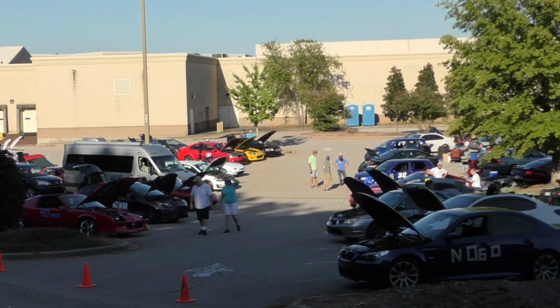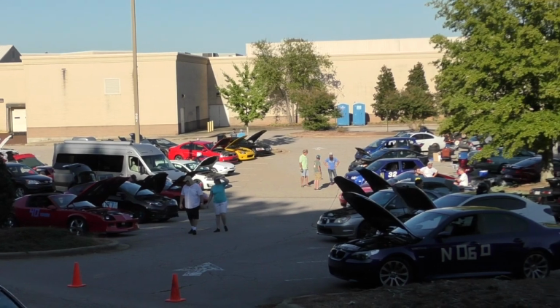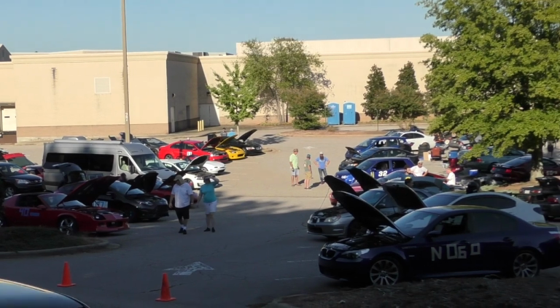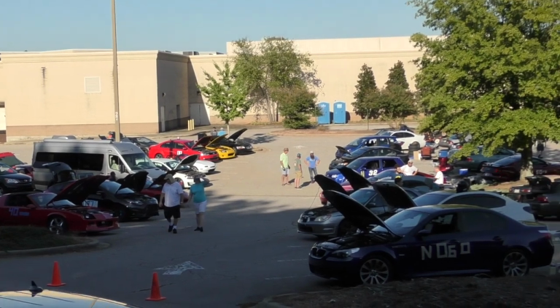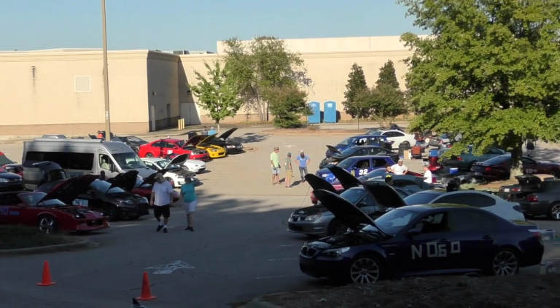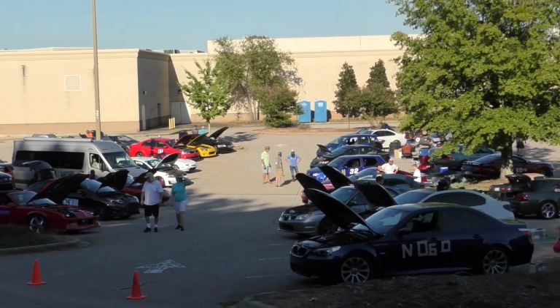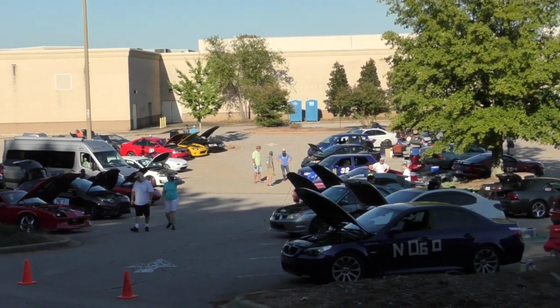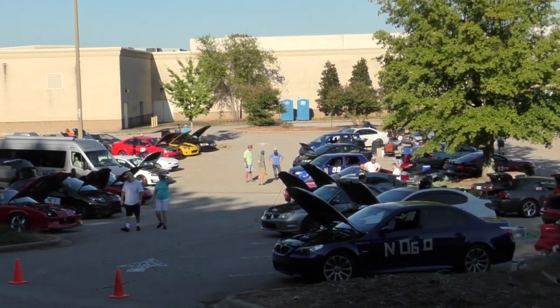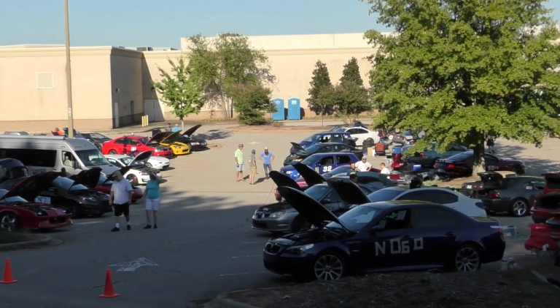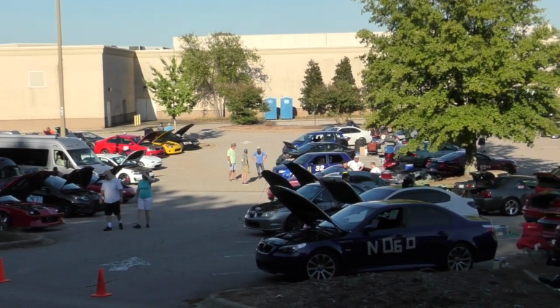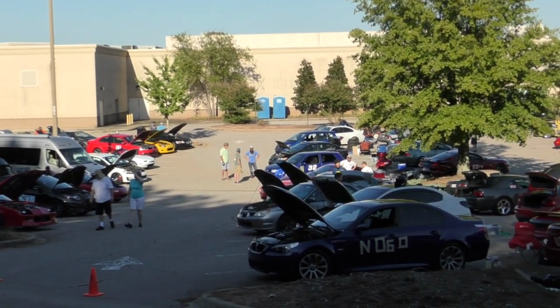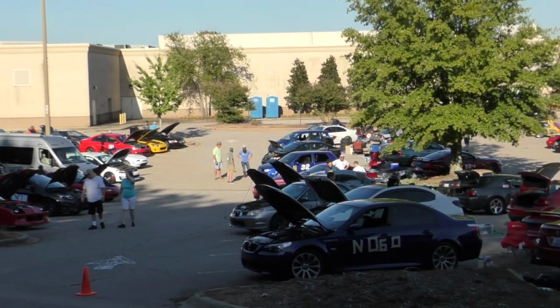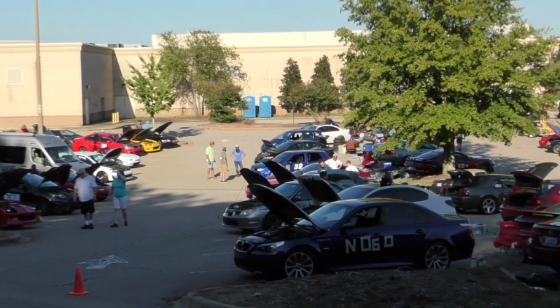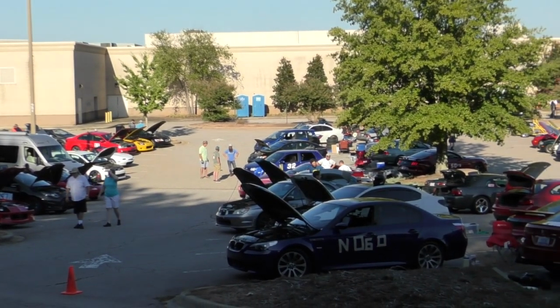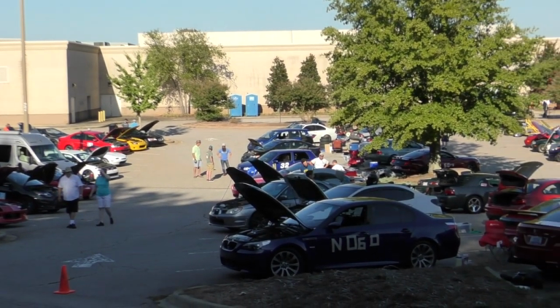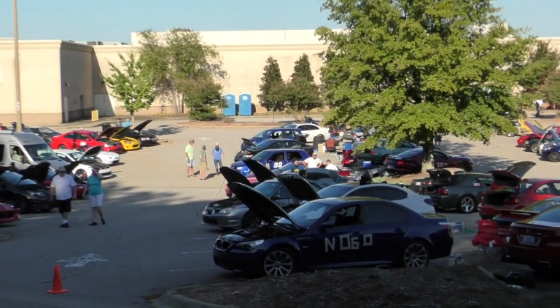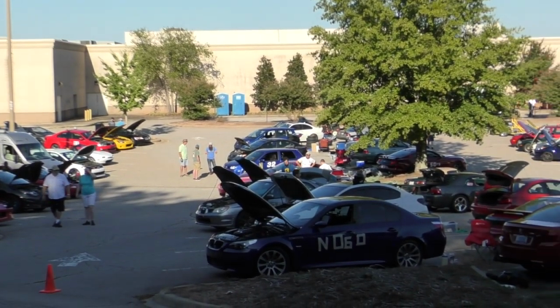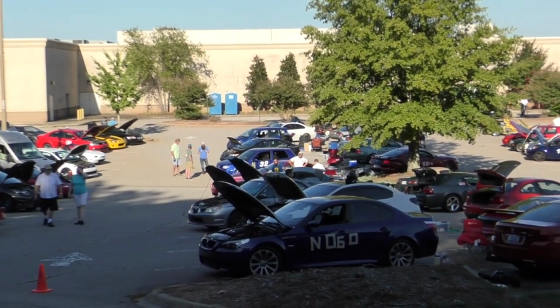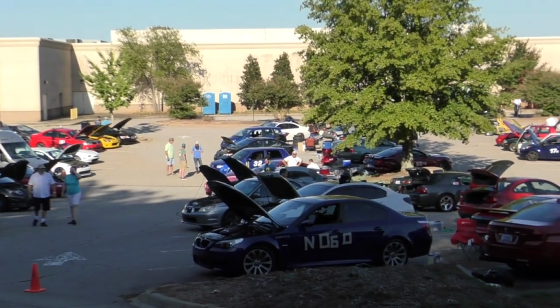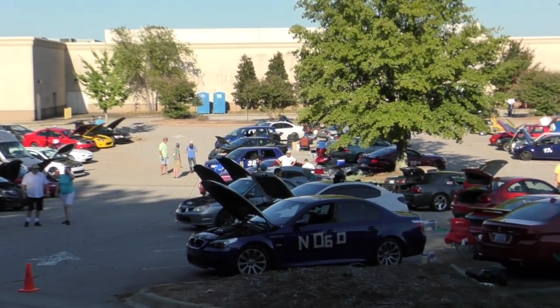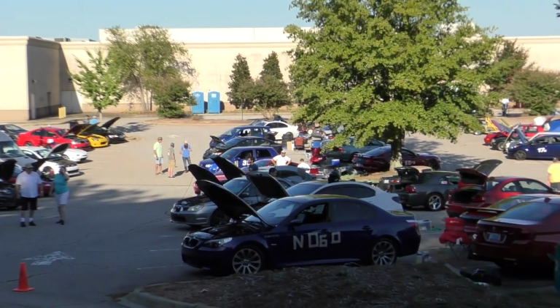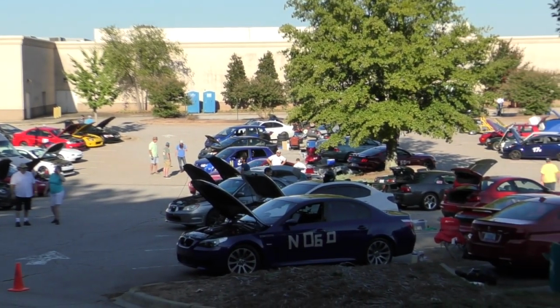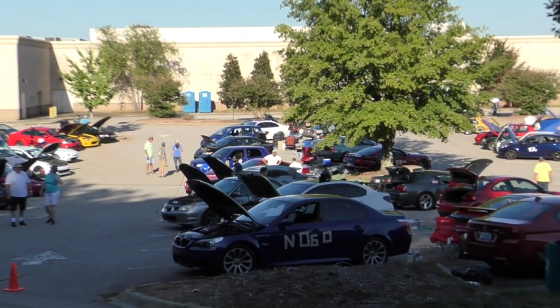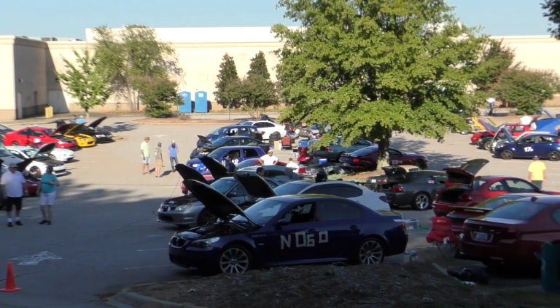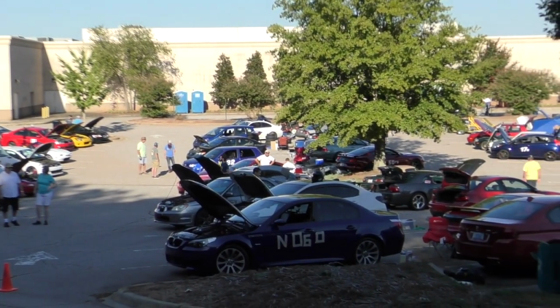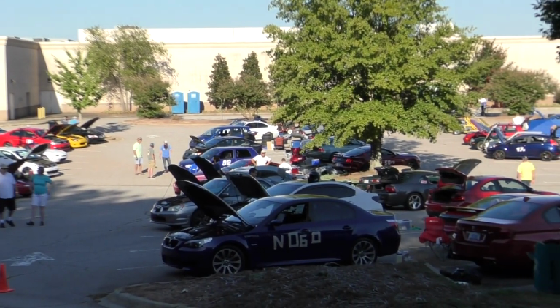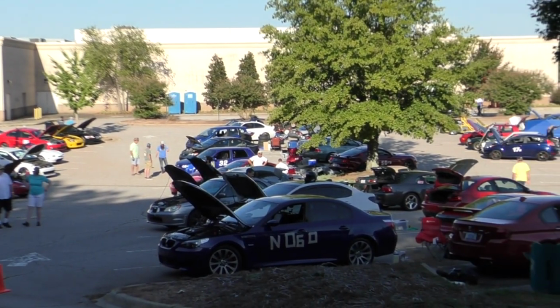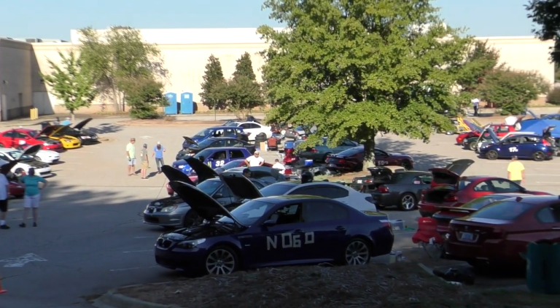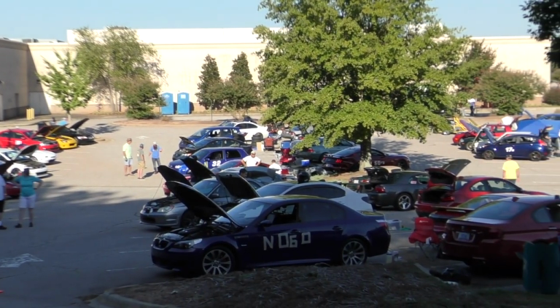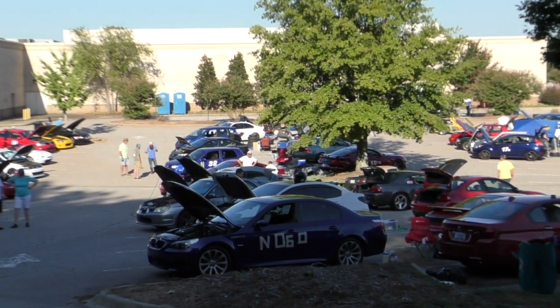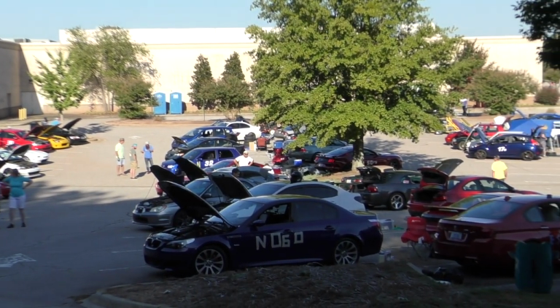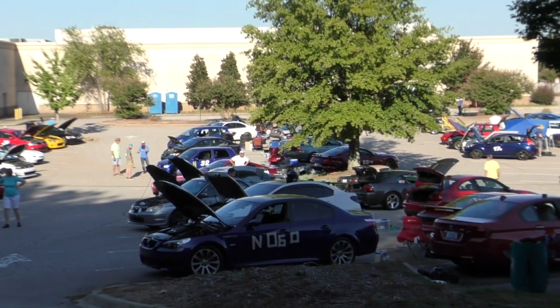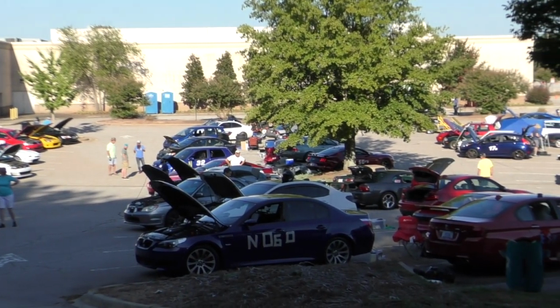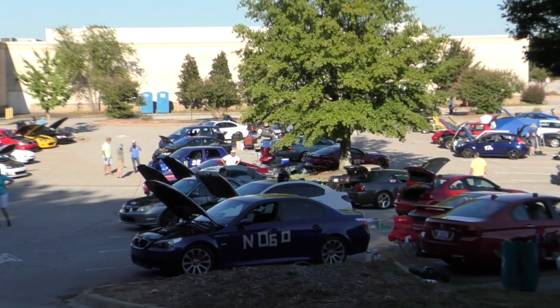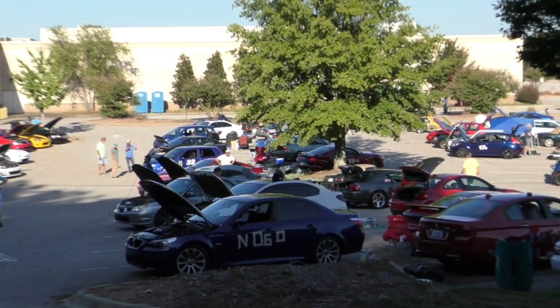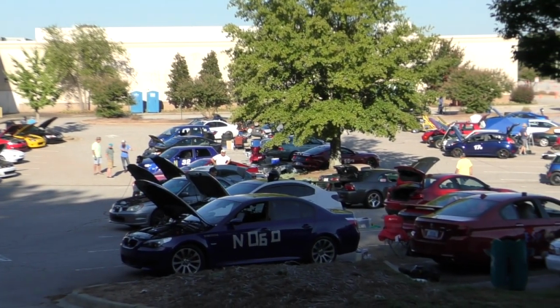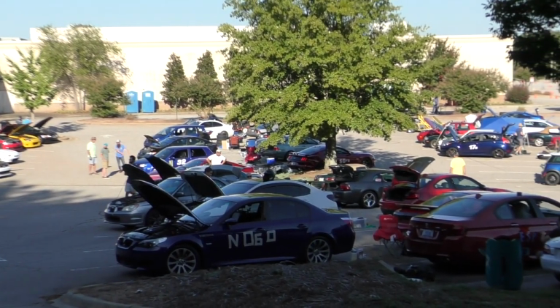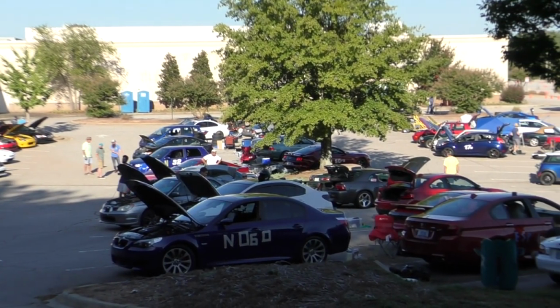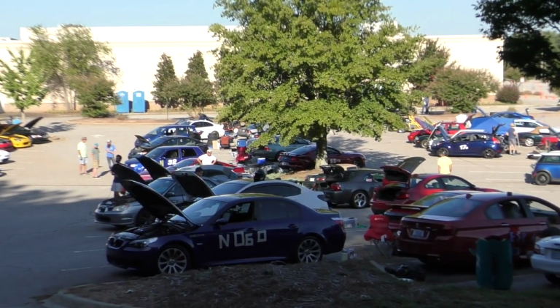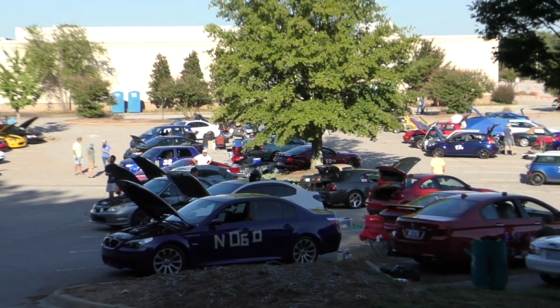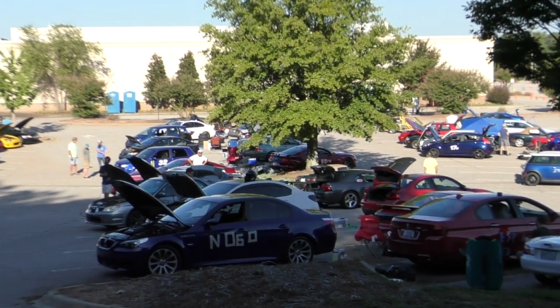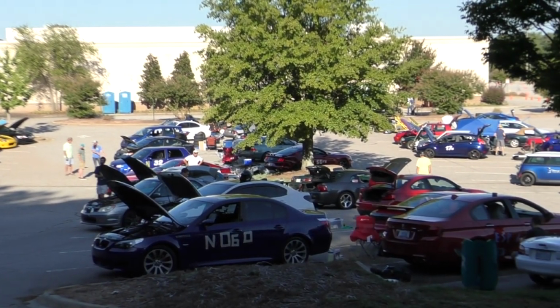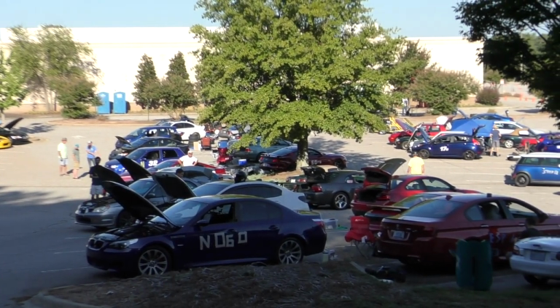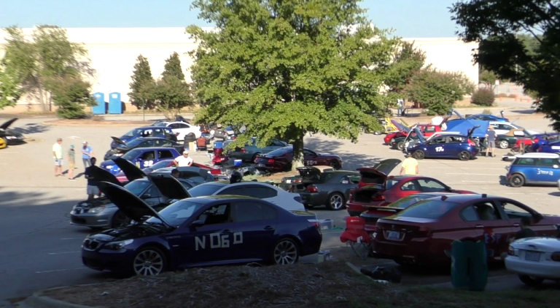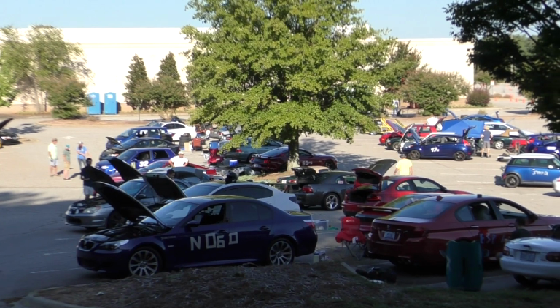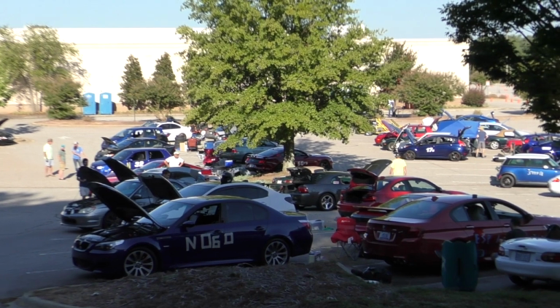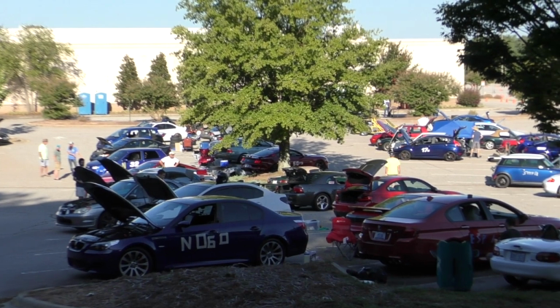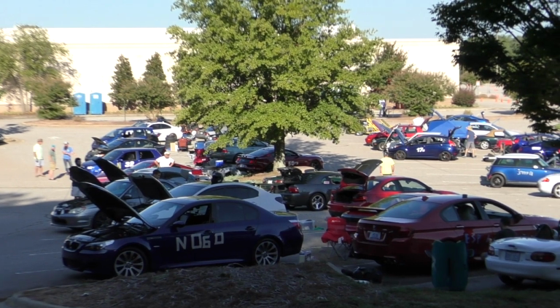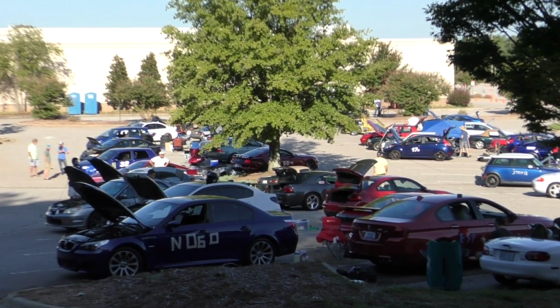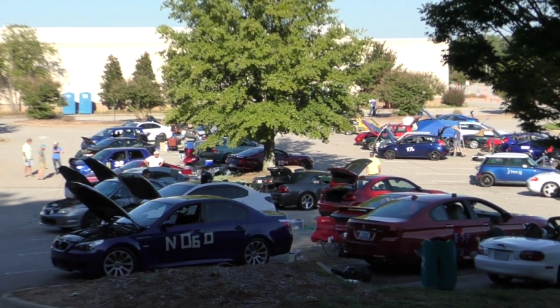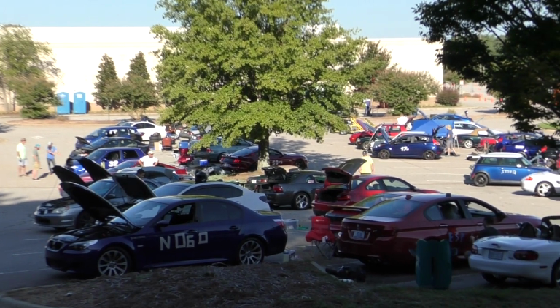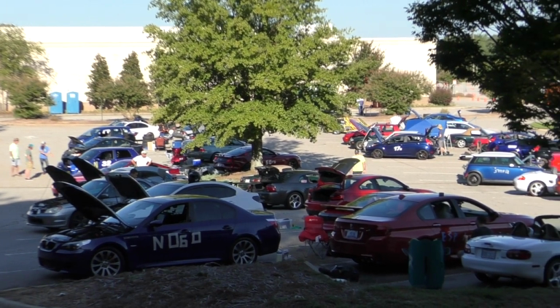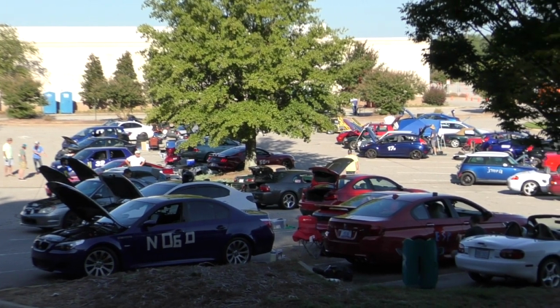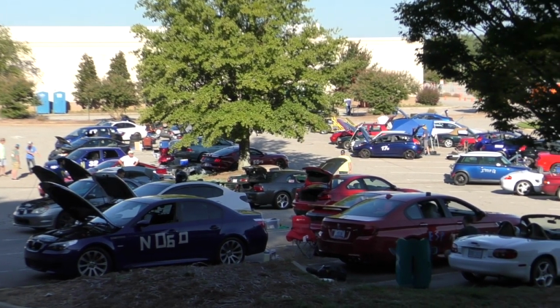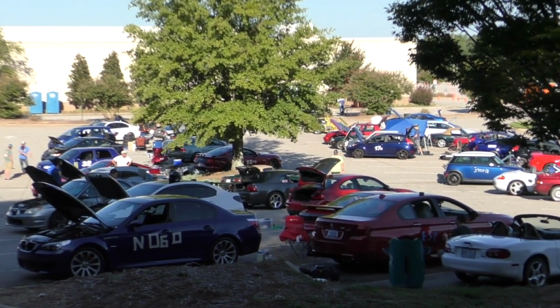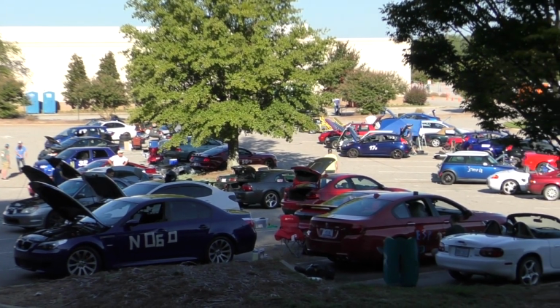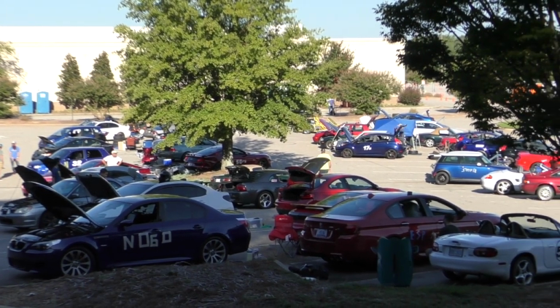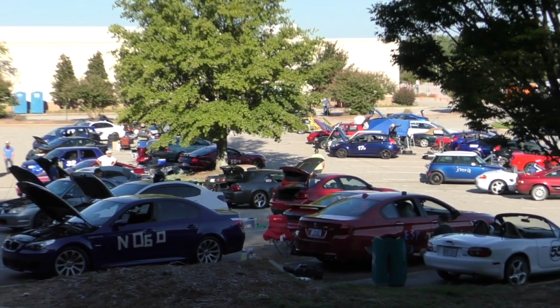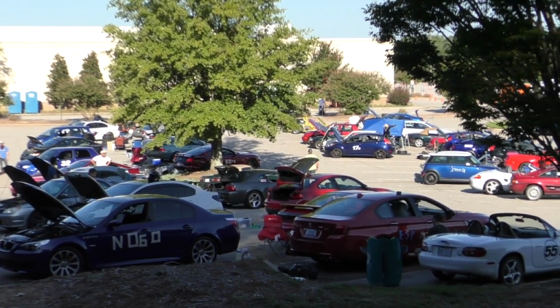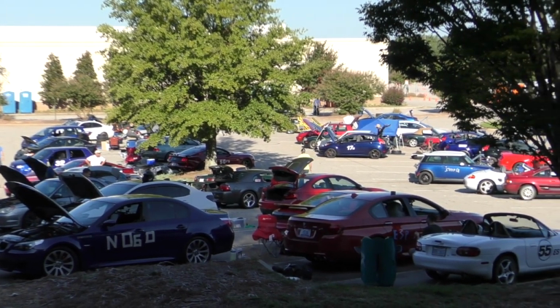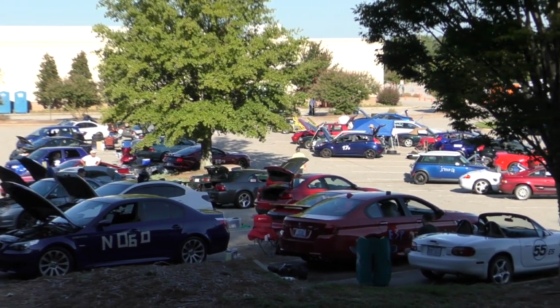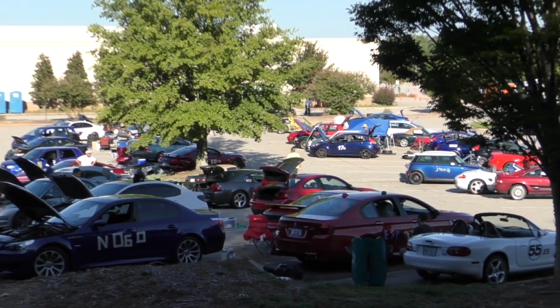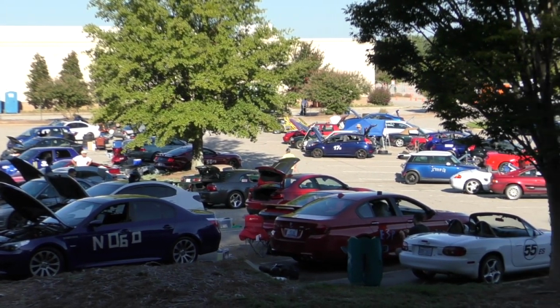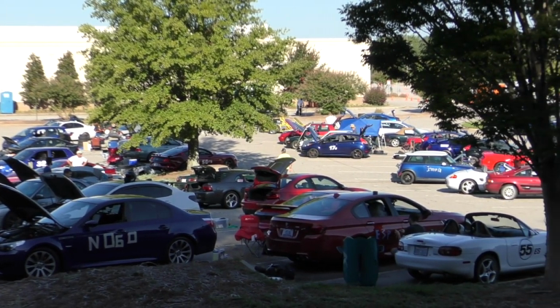What's going on everybody? It's Charles. It's Autocross Day. We are here at Cary Town Center. Time to get the car ready, do a course walk, and have a little fun.